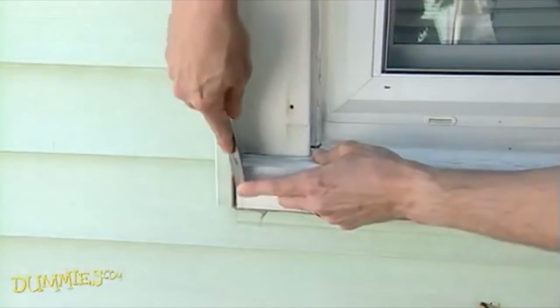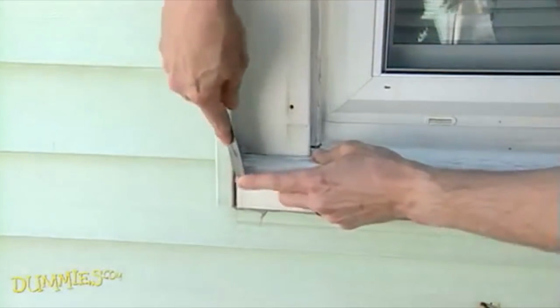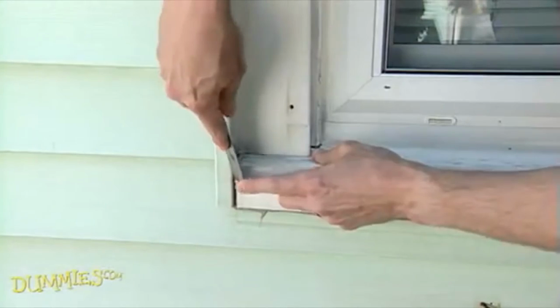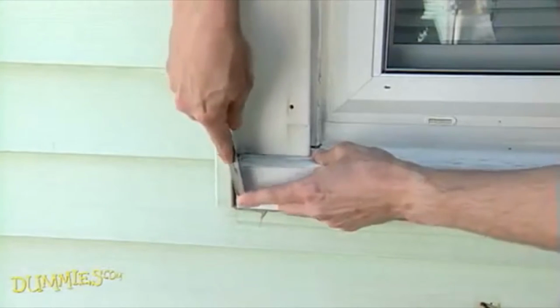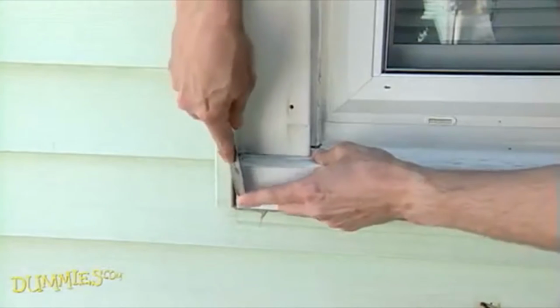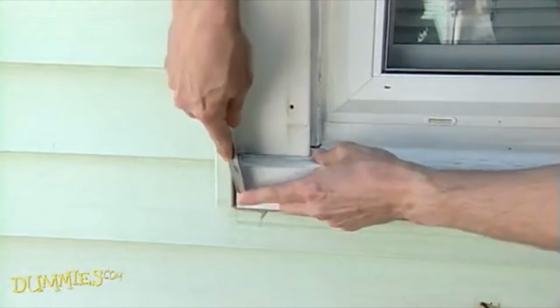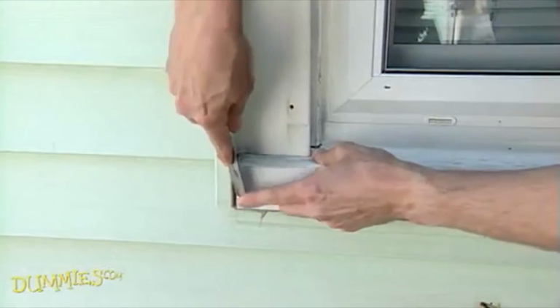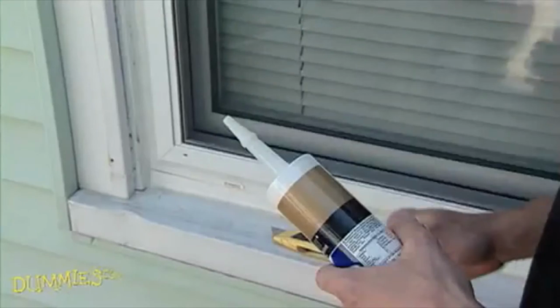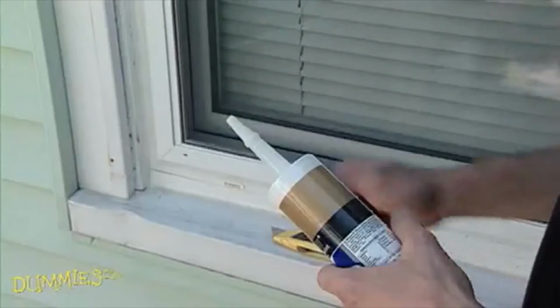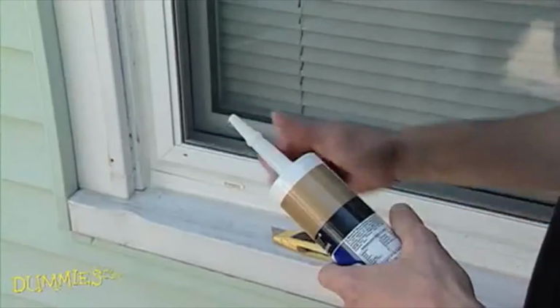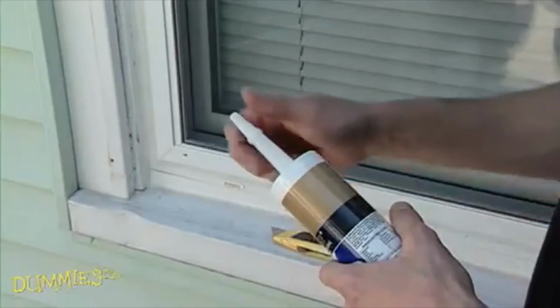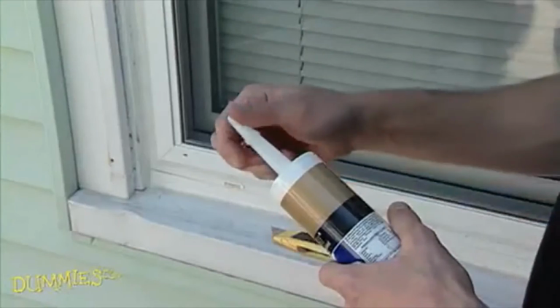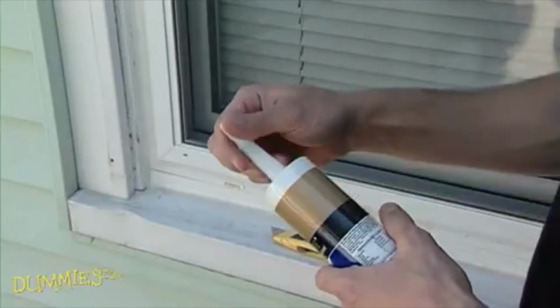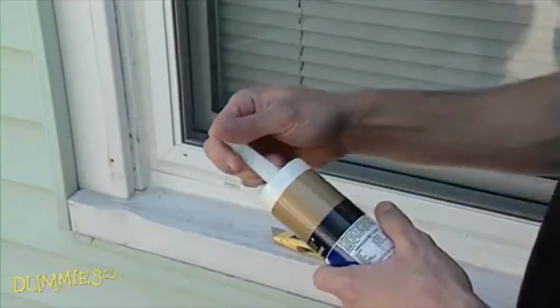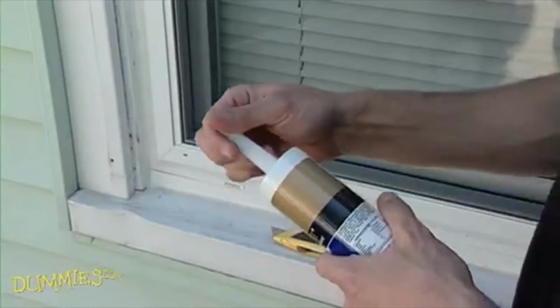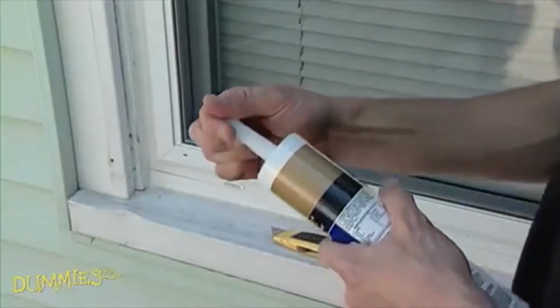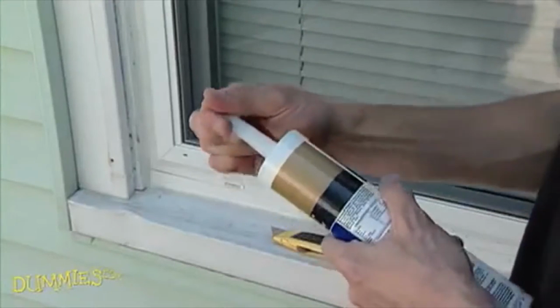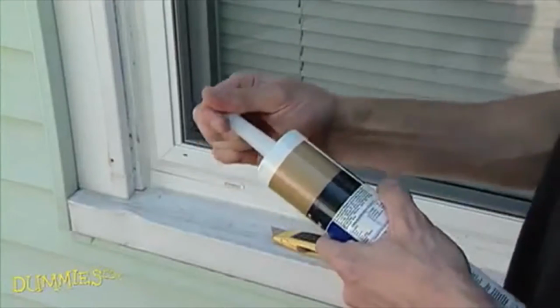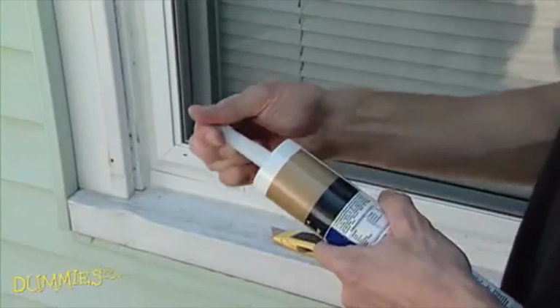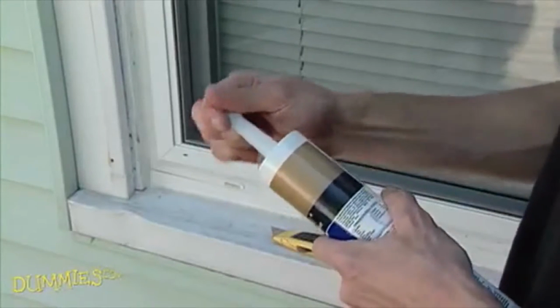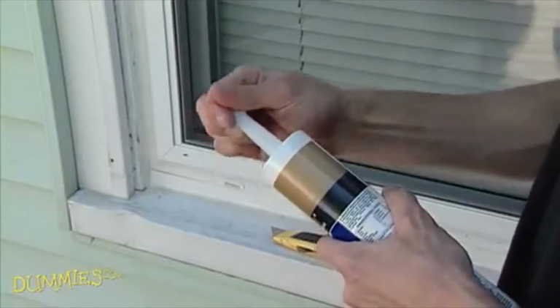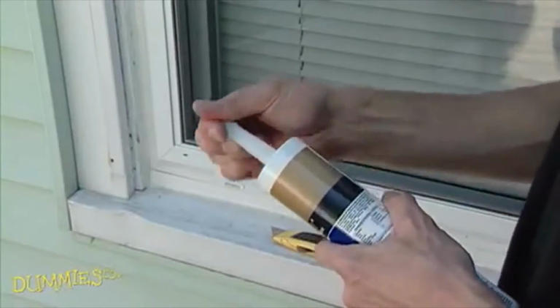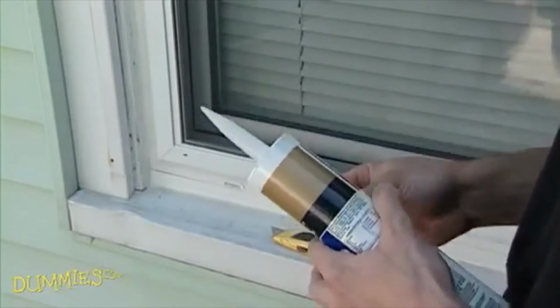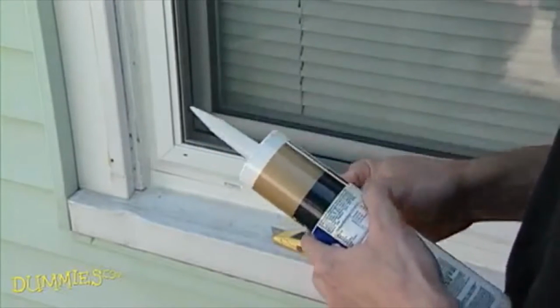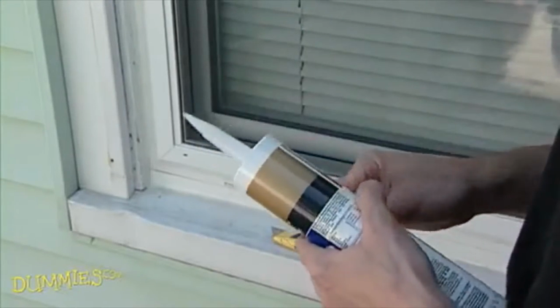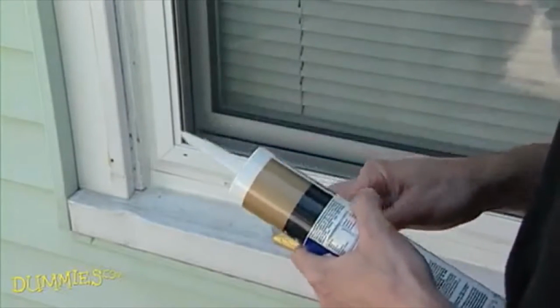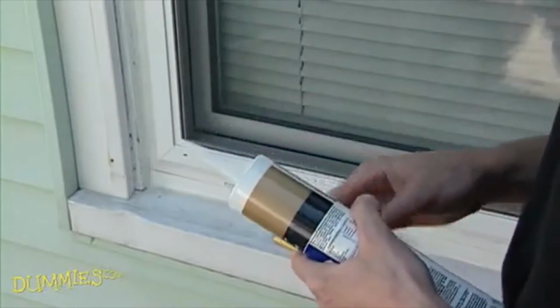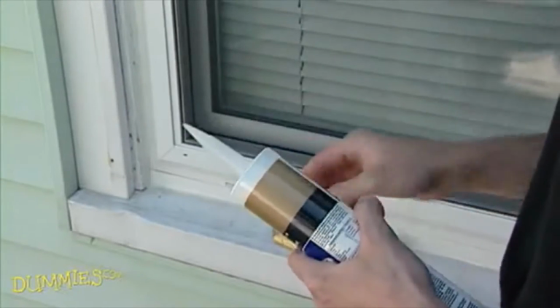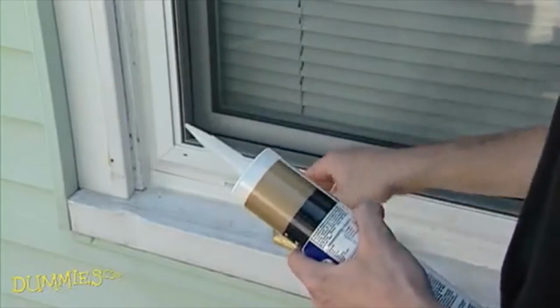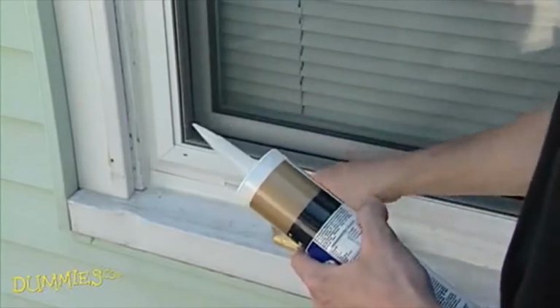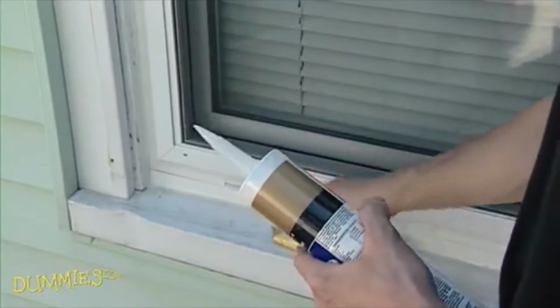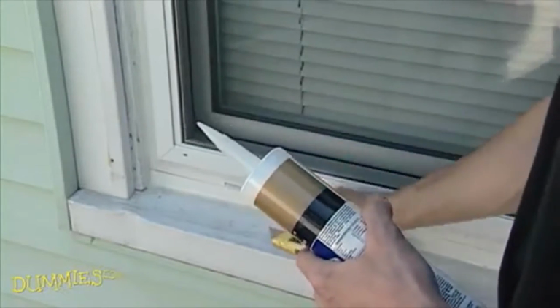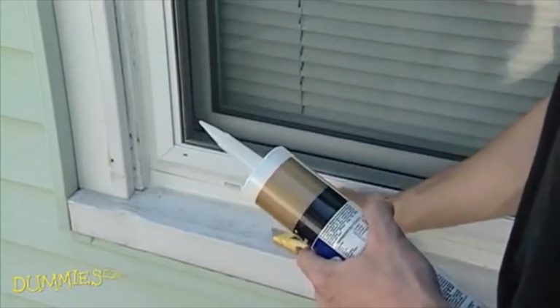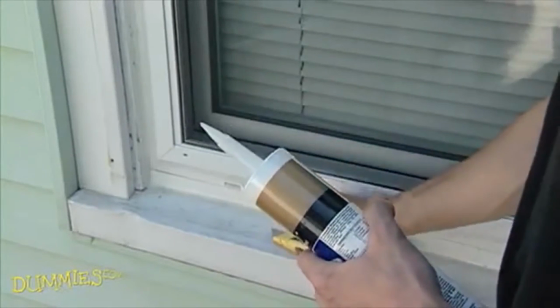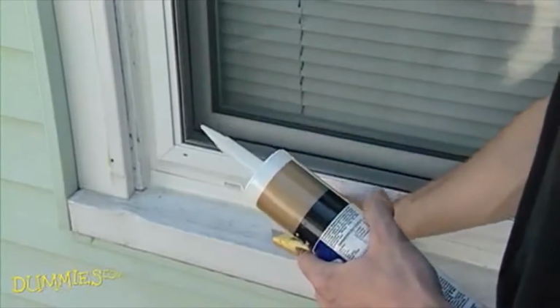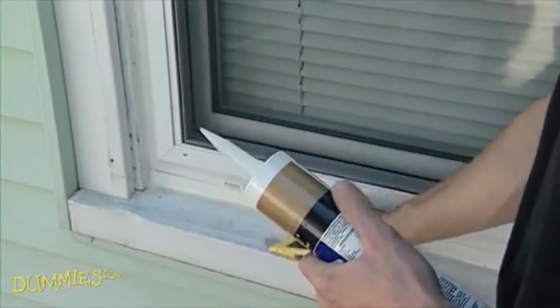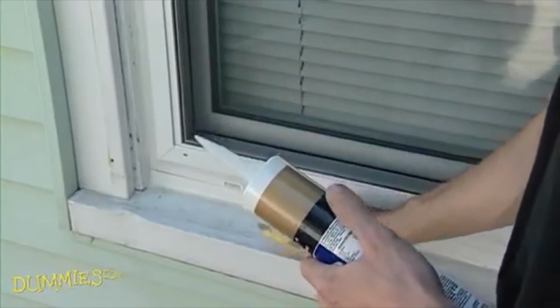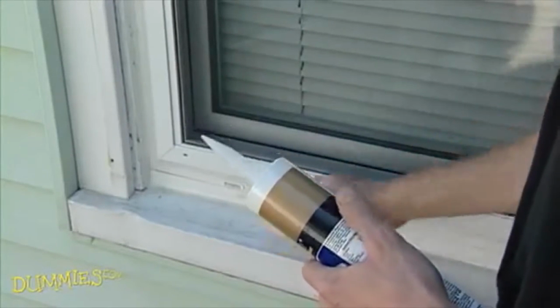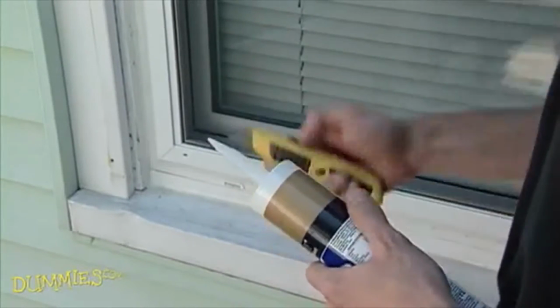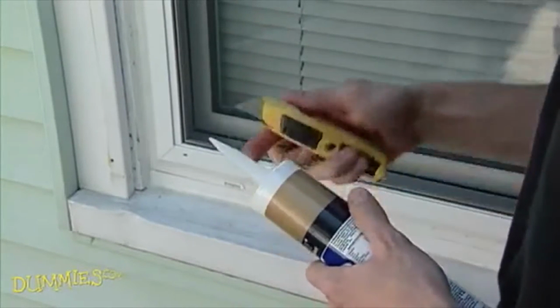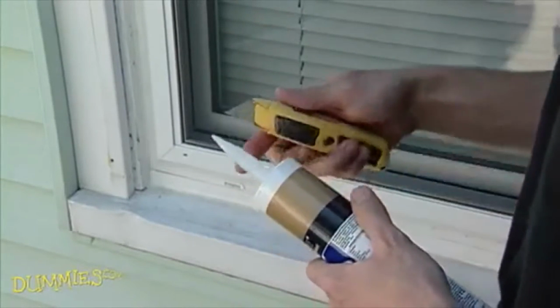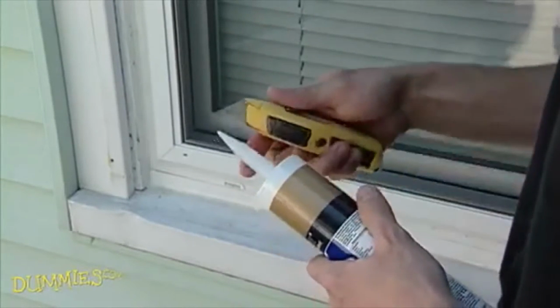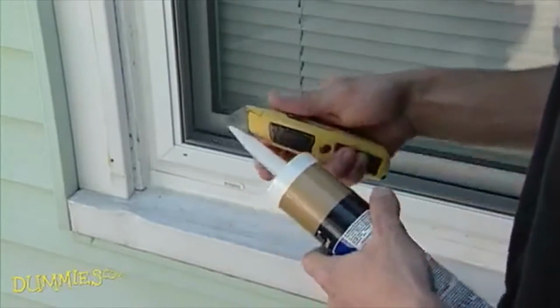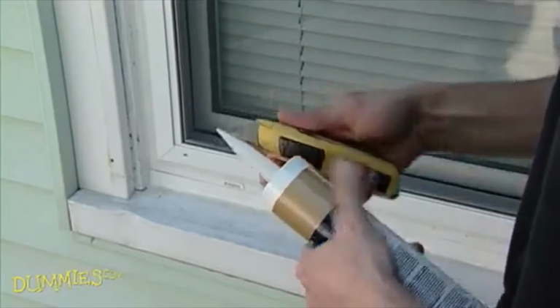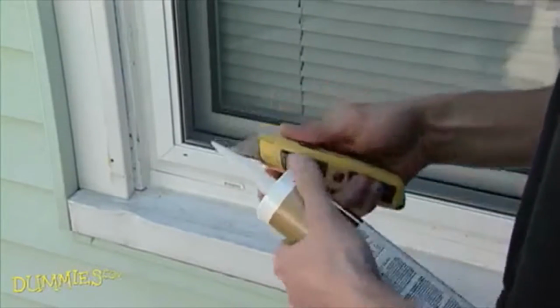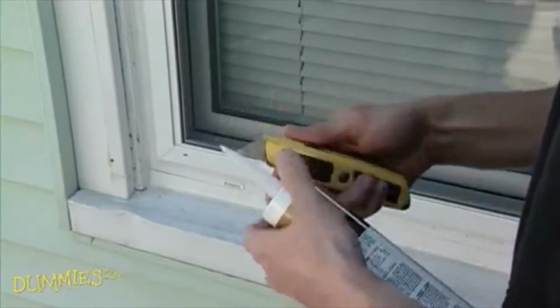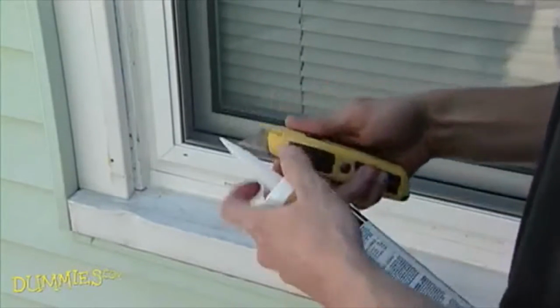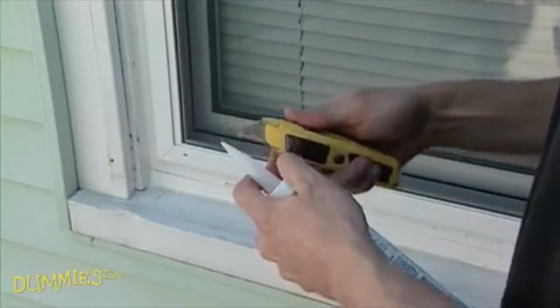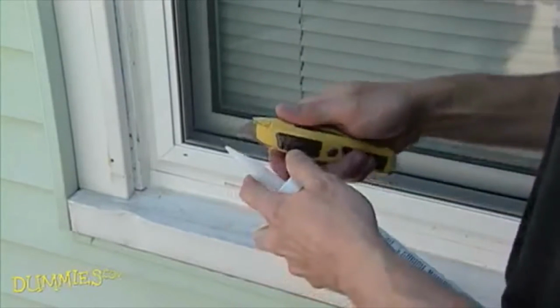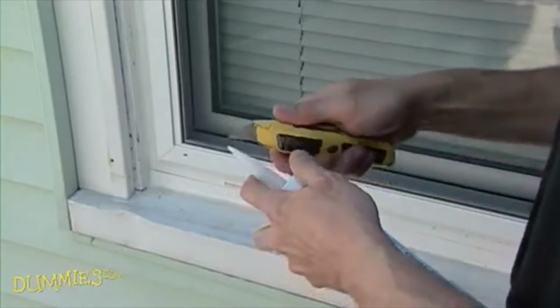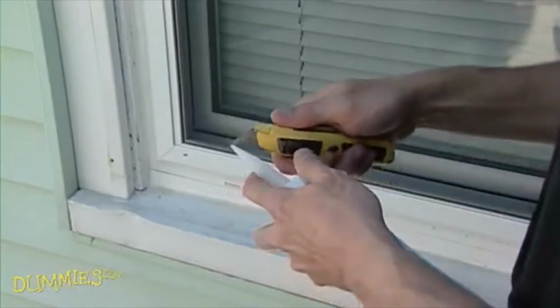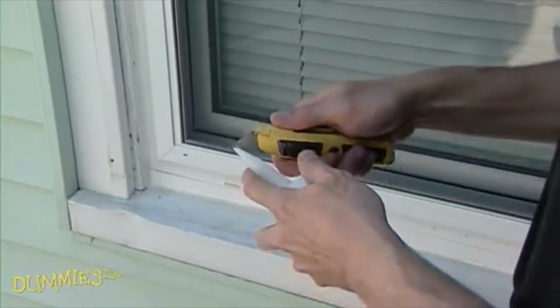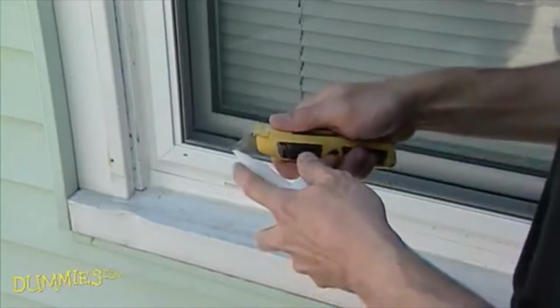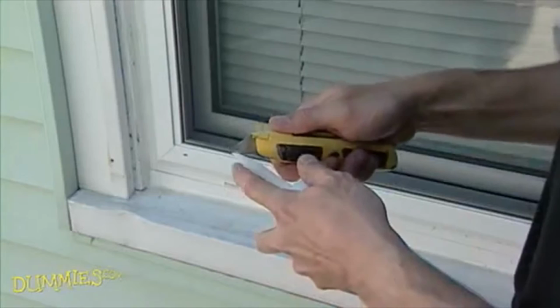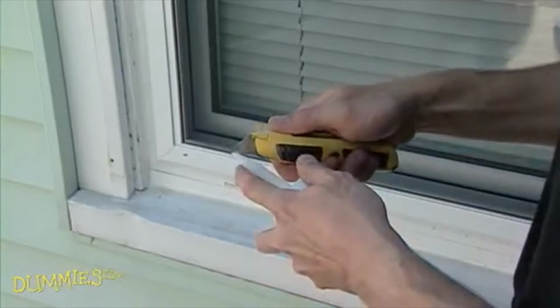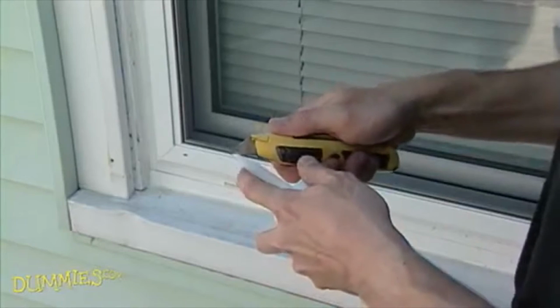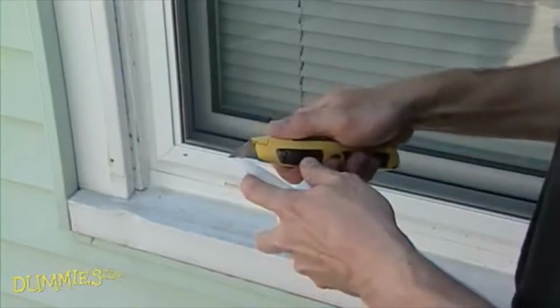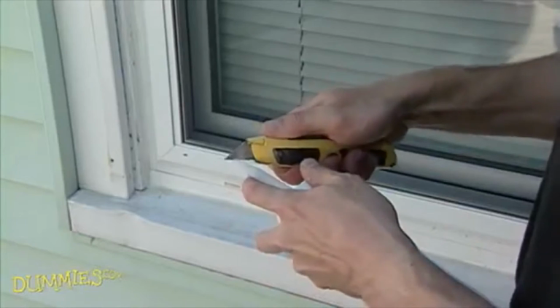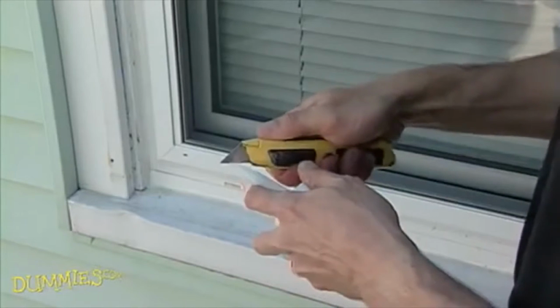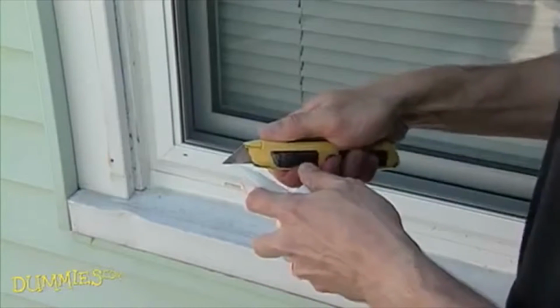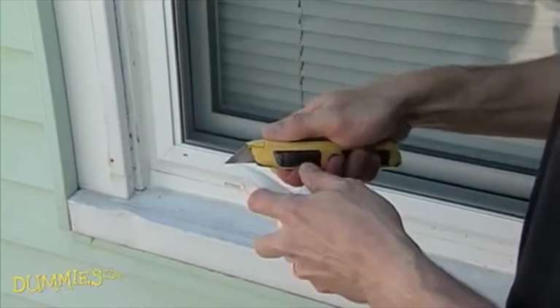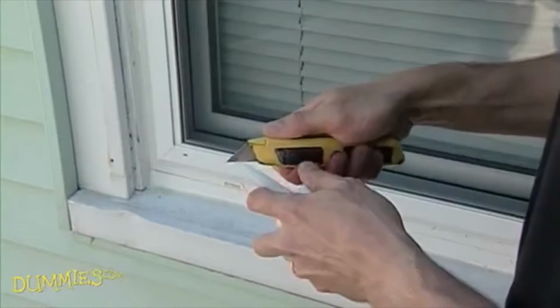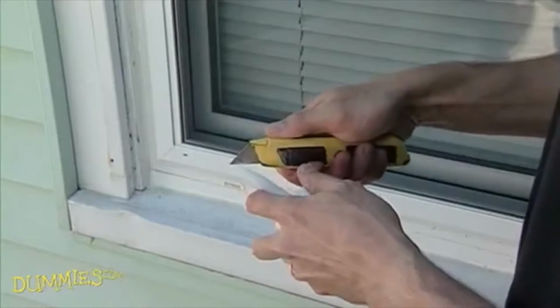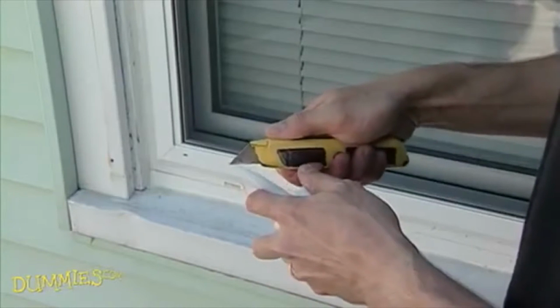Step 3 is to cut the tip off the caulk right near the end, at a point where it produces a bead large enough to fill the crack.